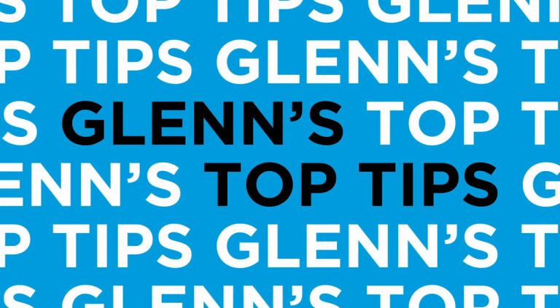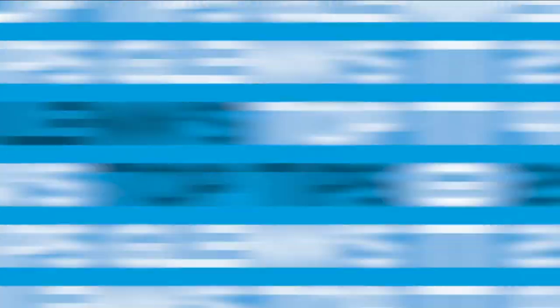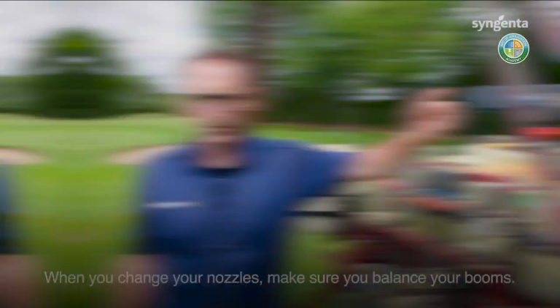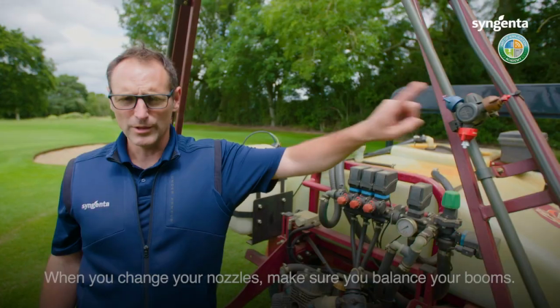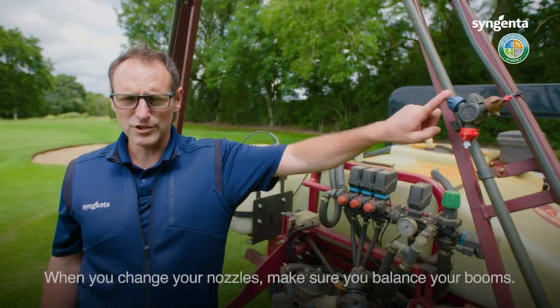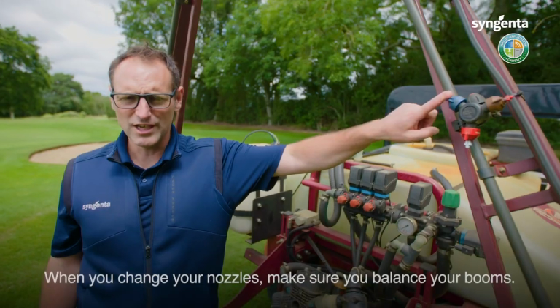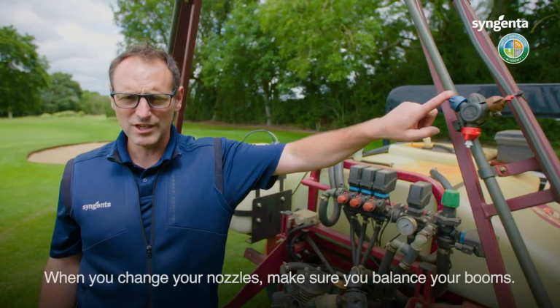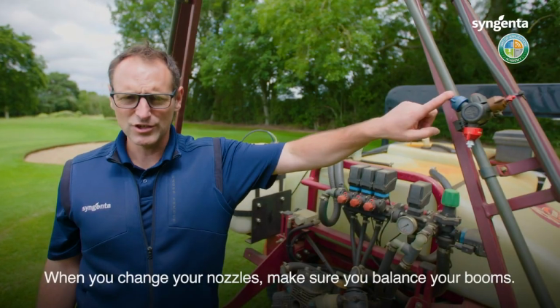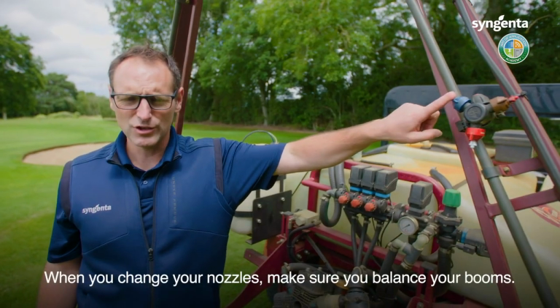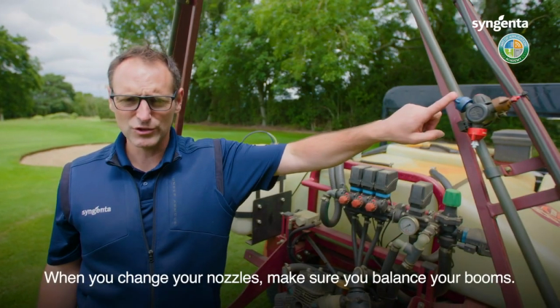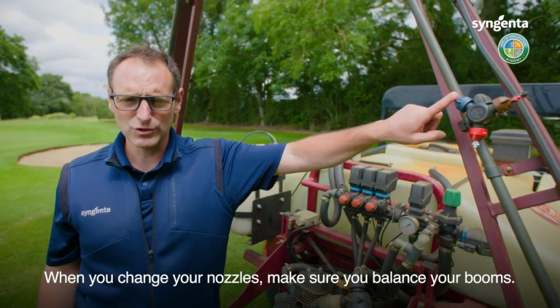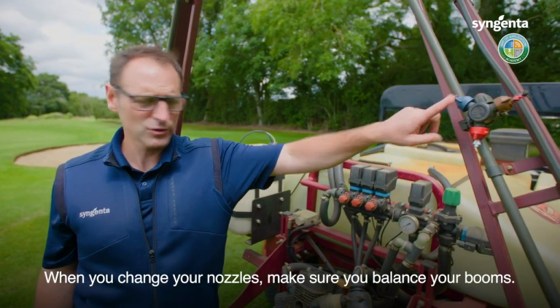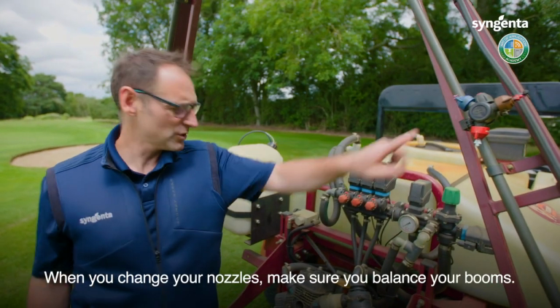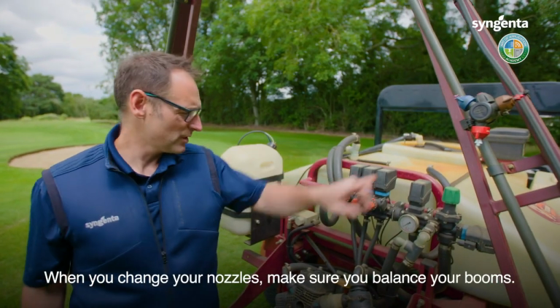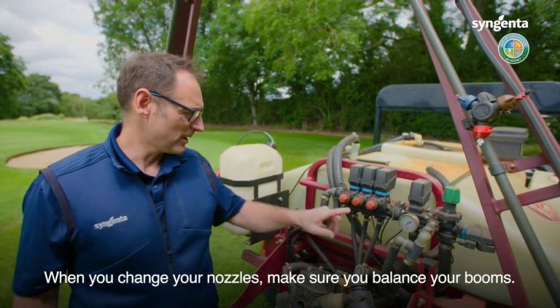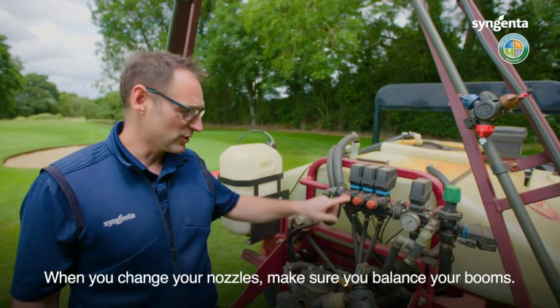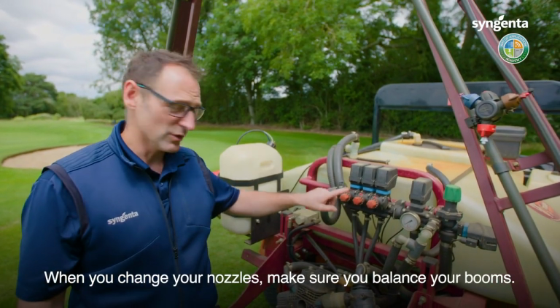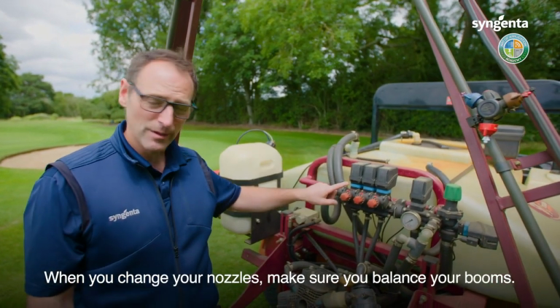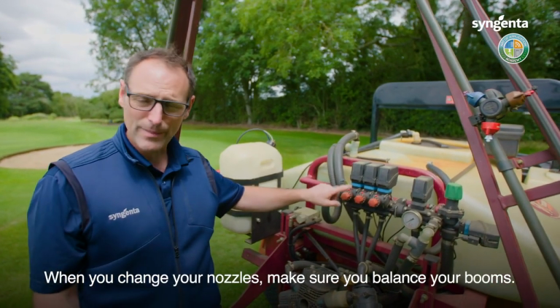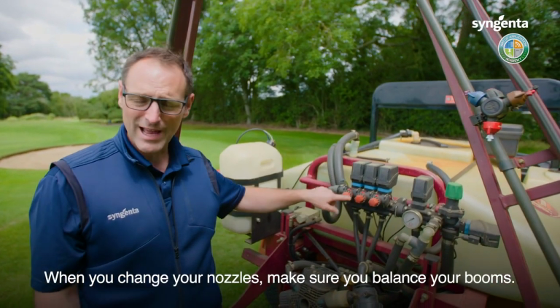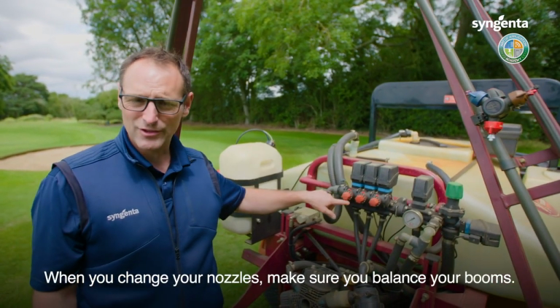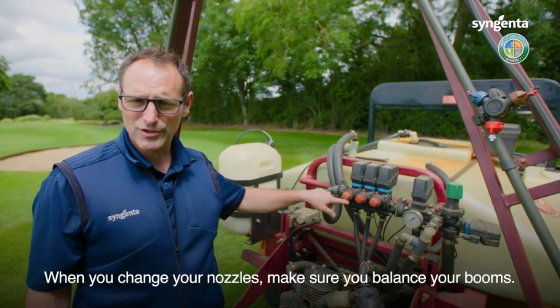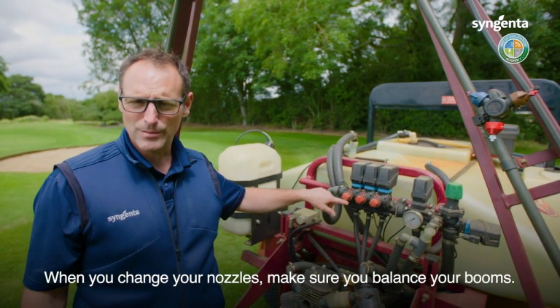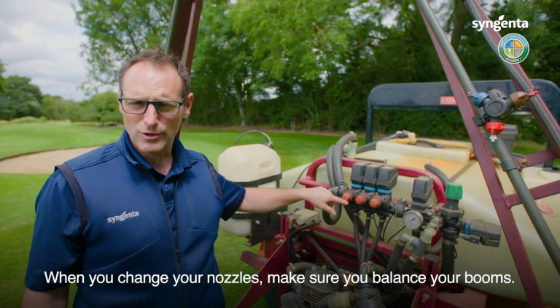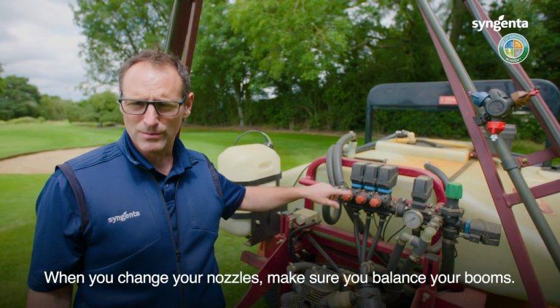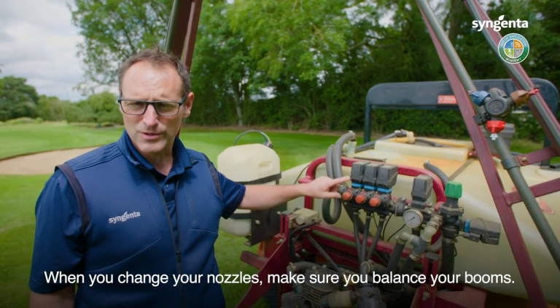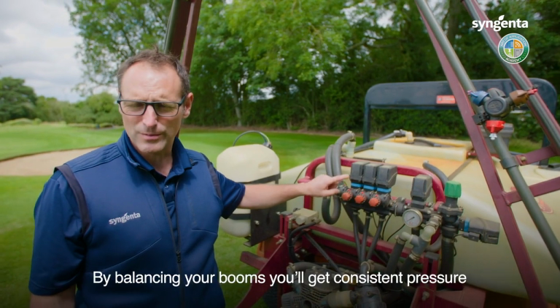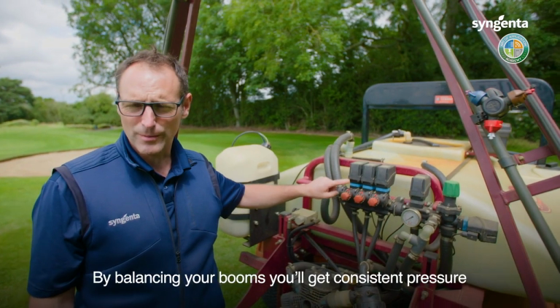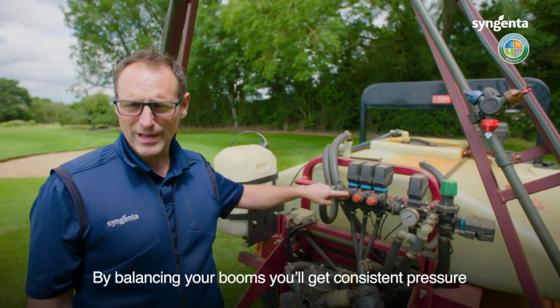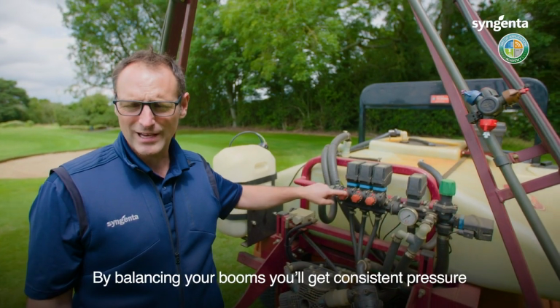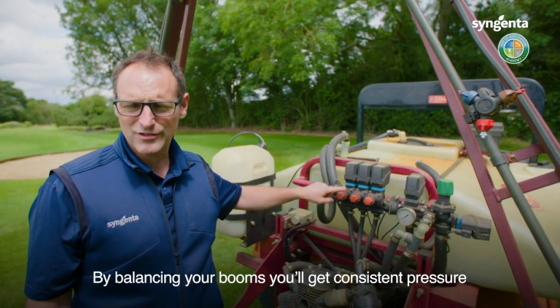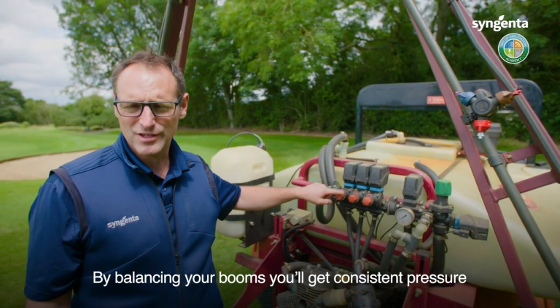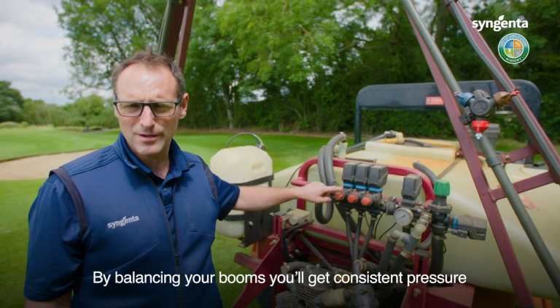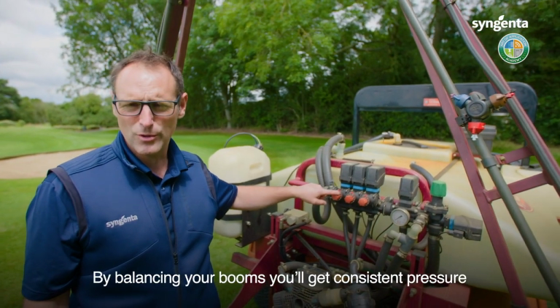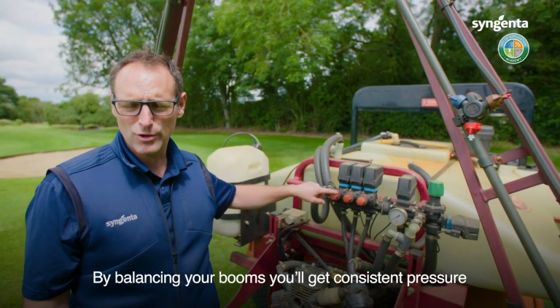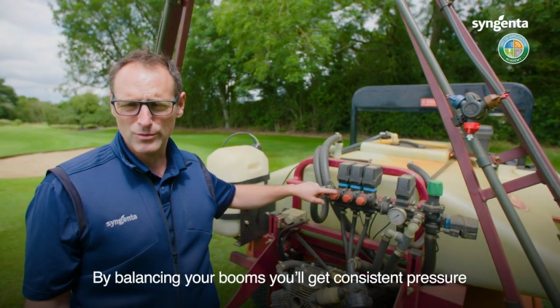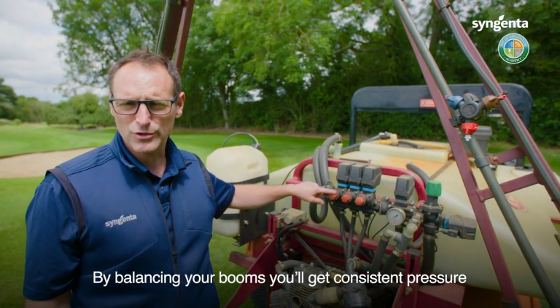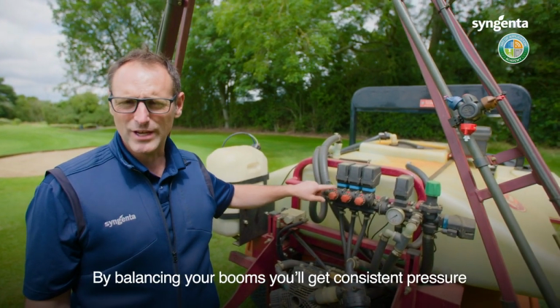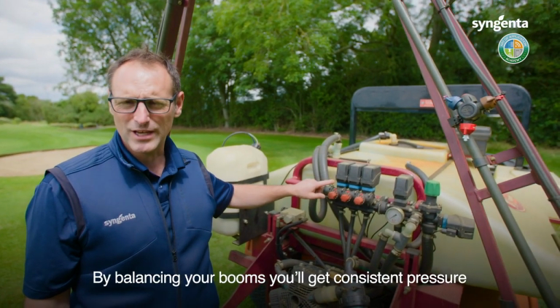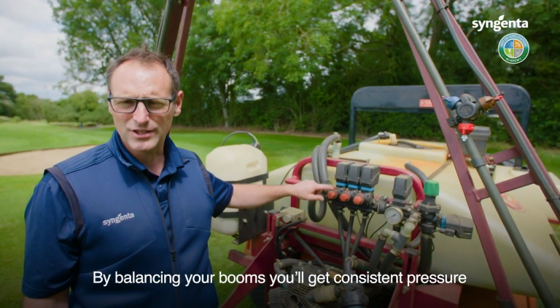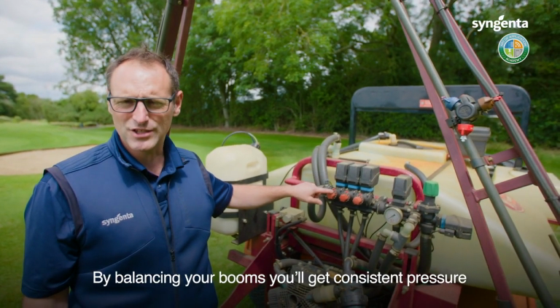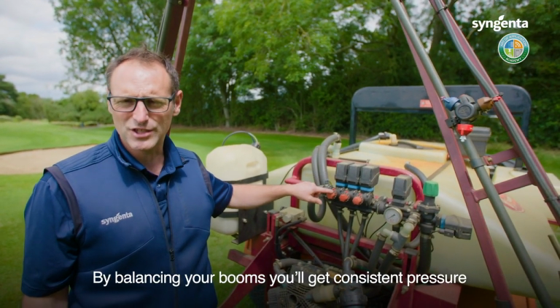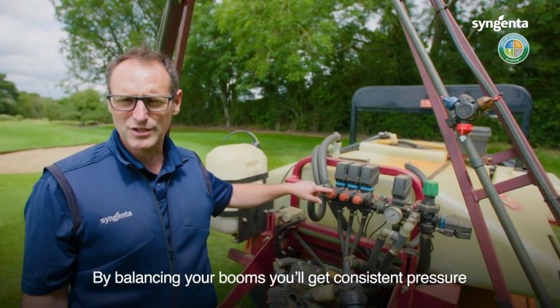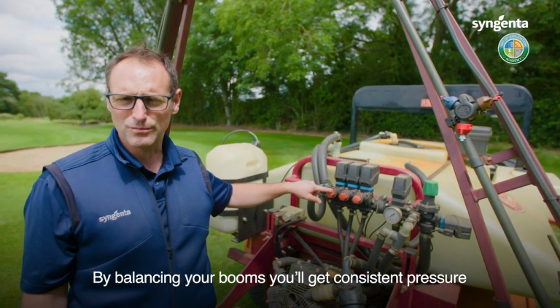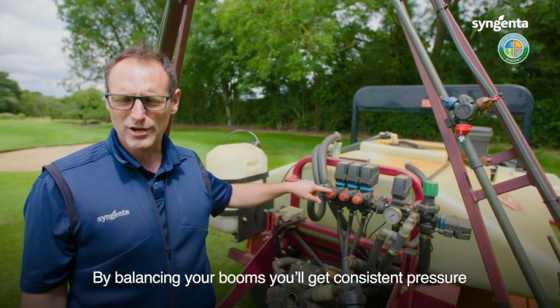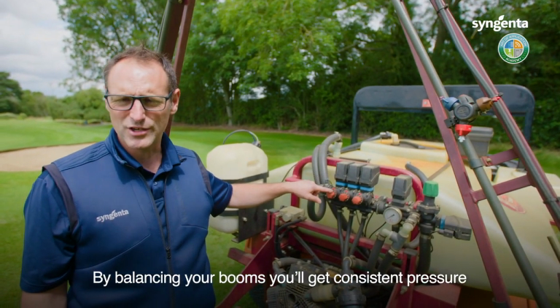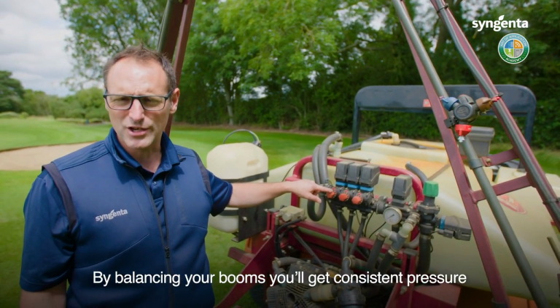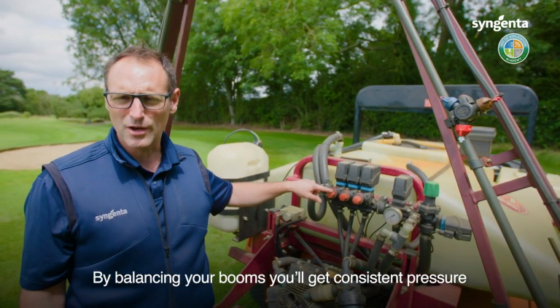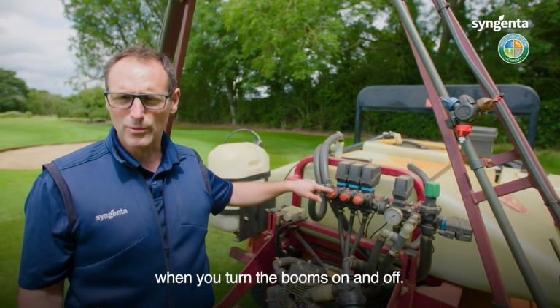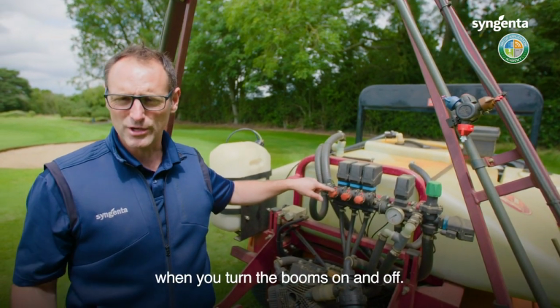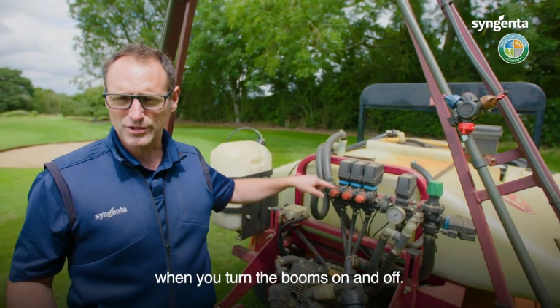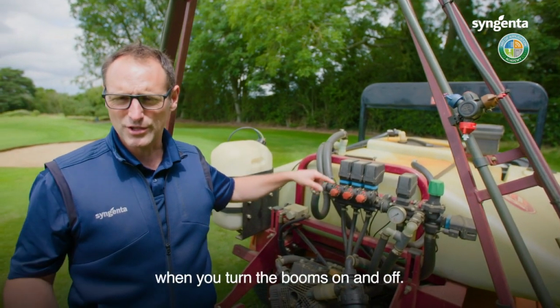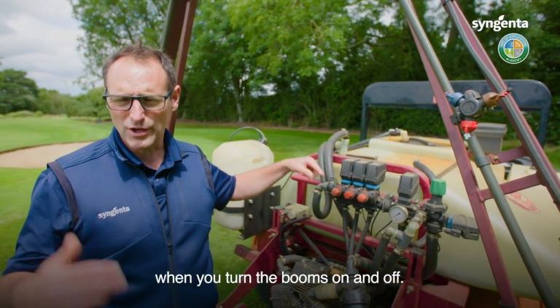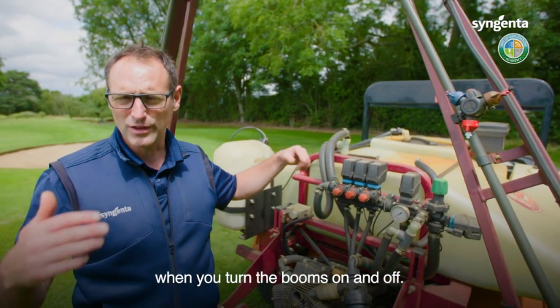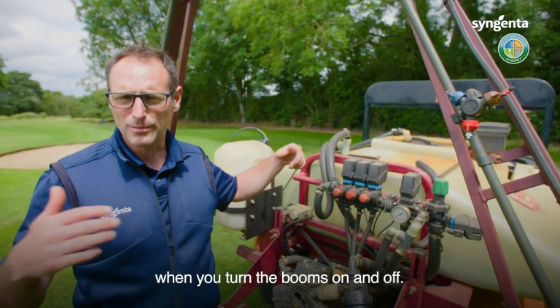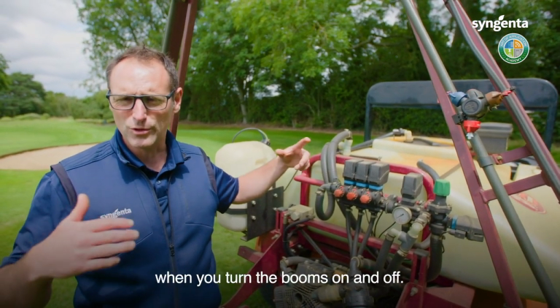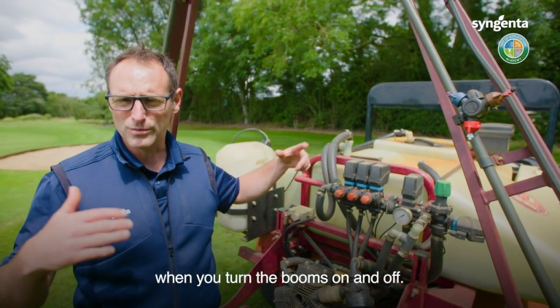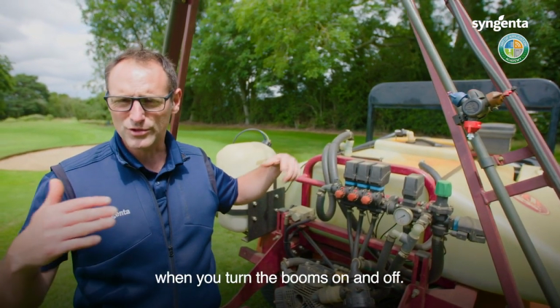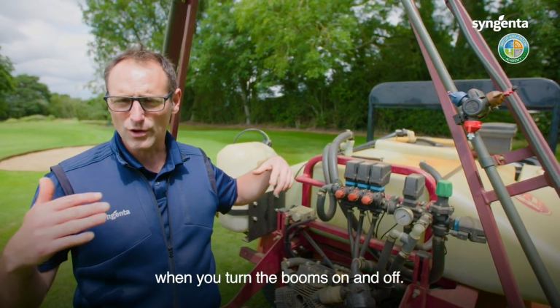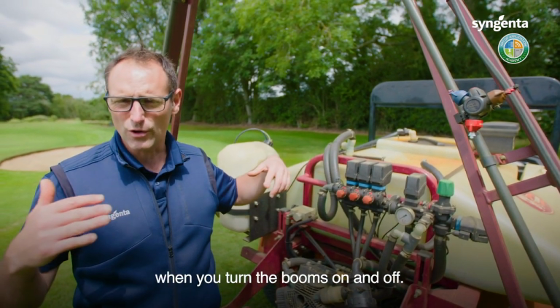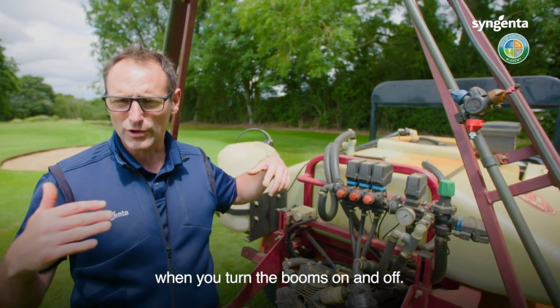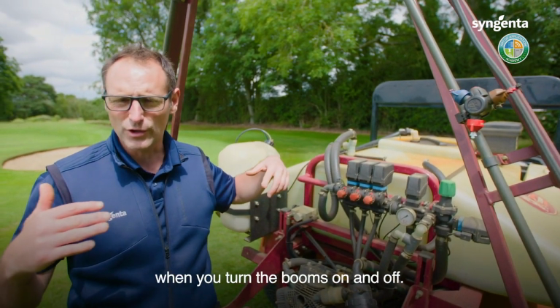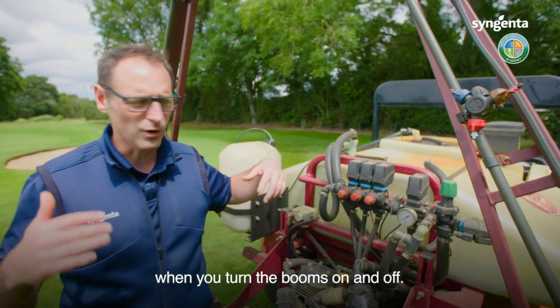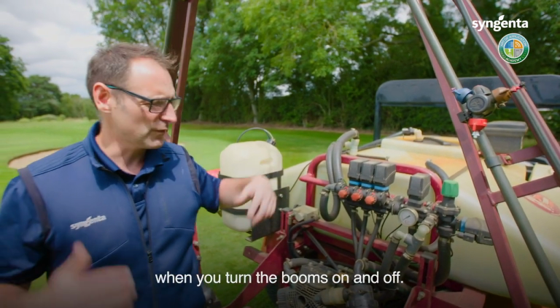When you change your nozzles, make sure you balance your booms. By balancing your booms you'll get consistent pressure when you turn the booms on and off.